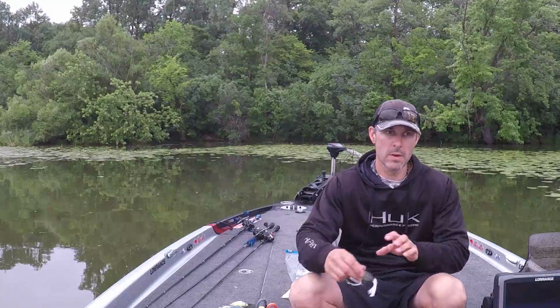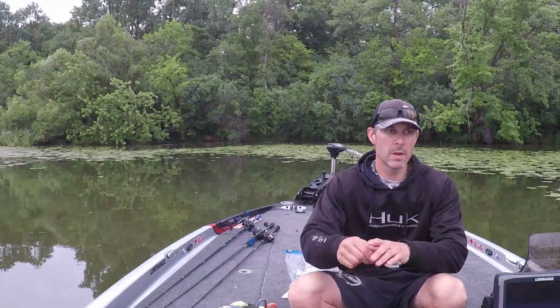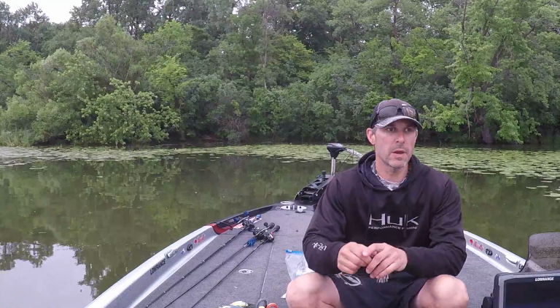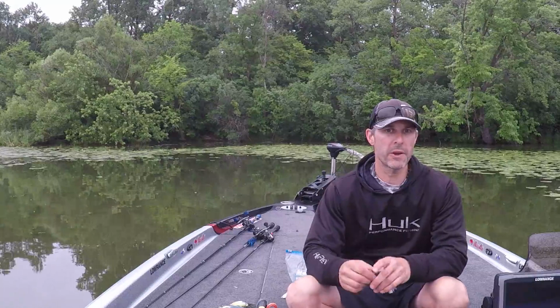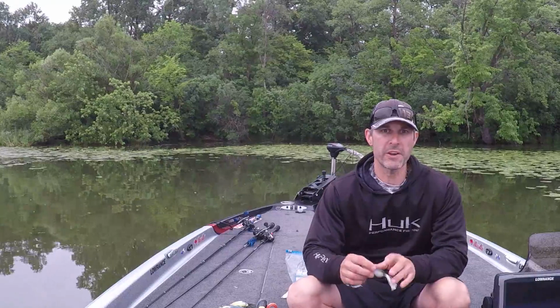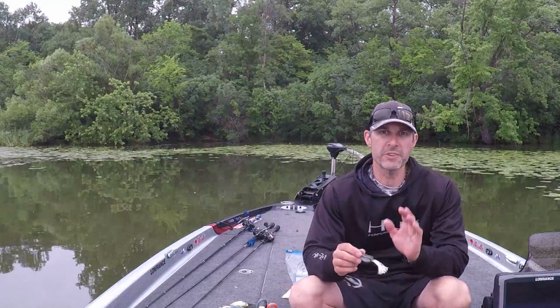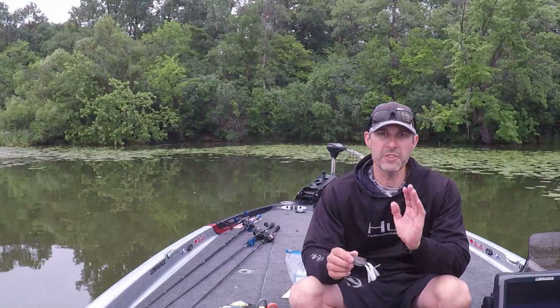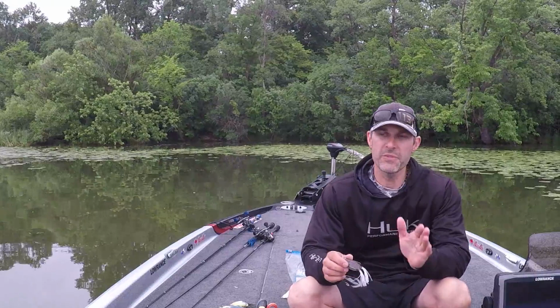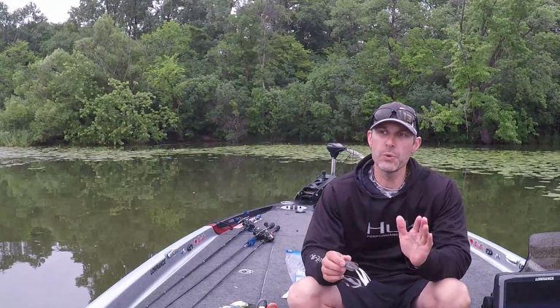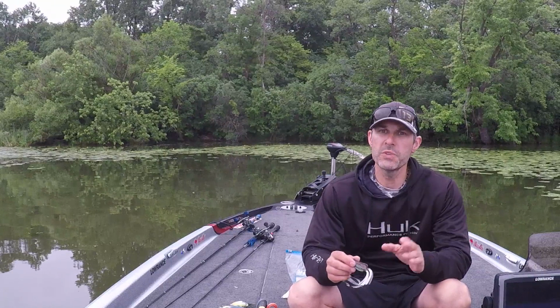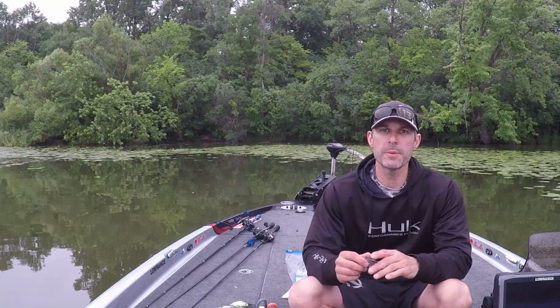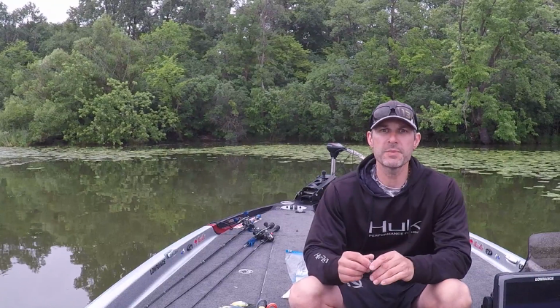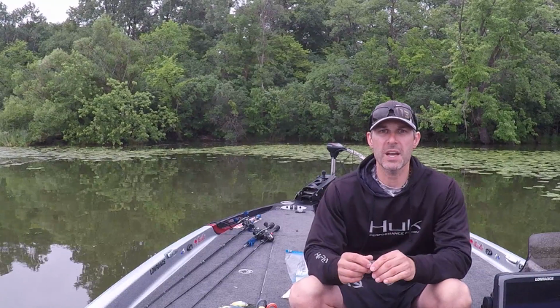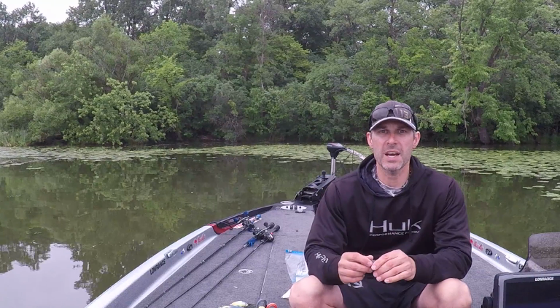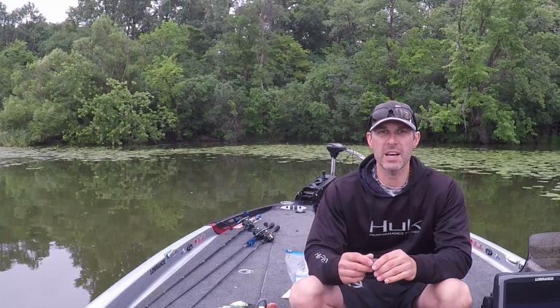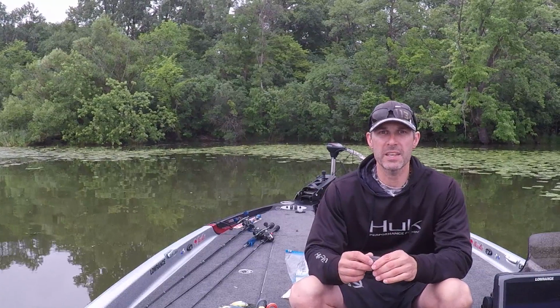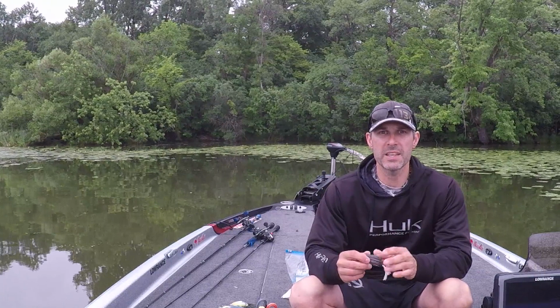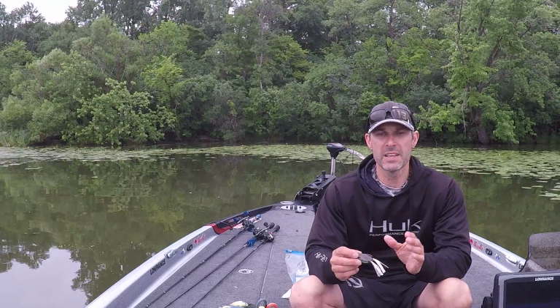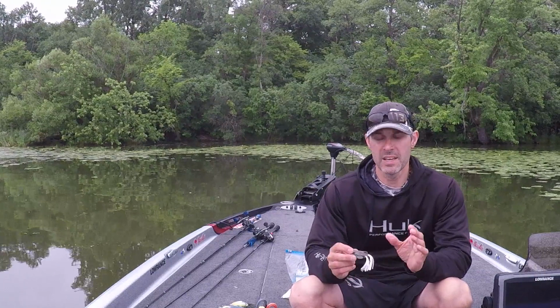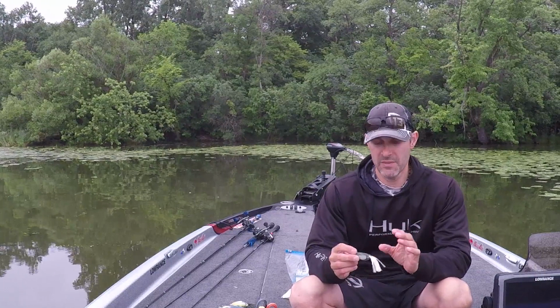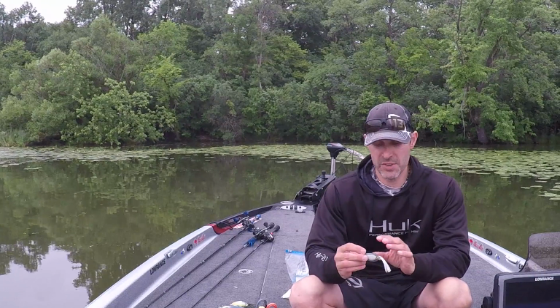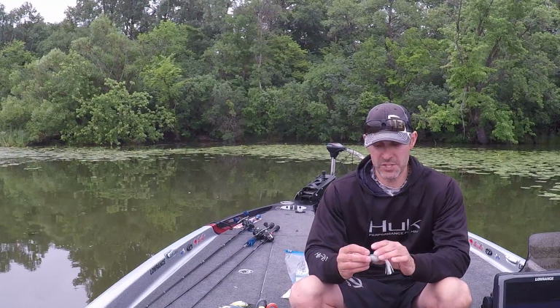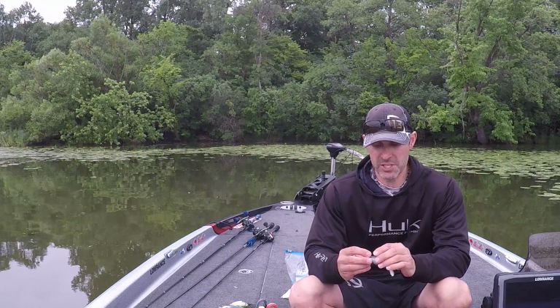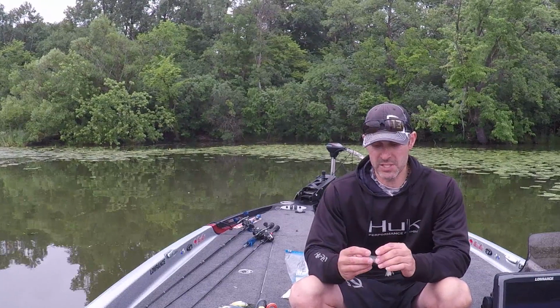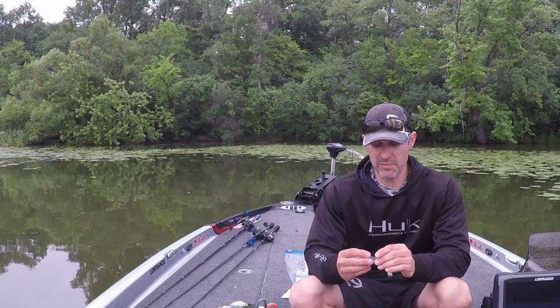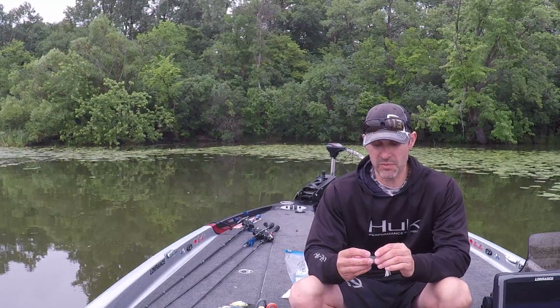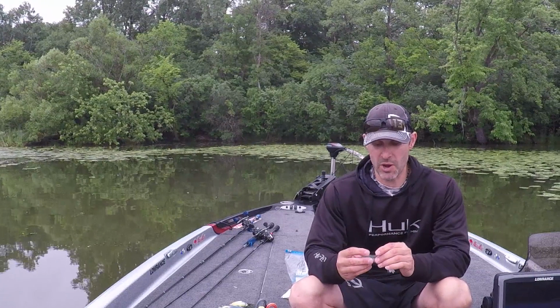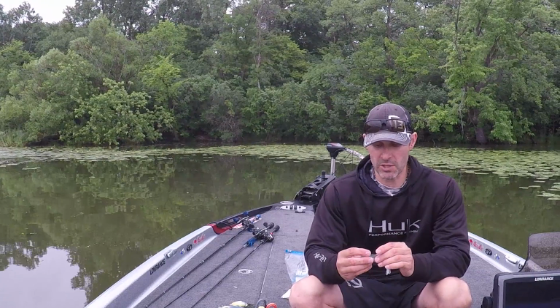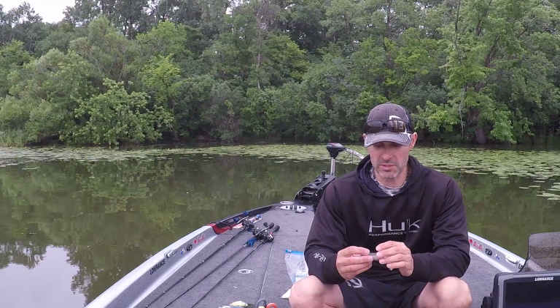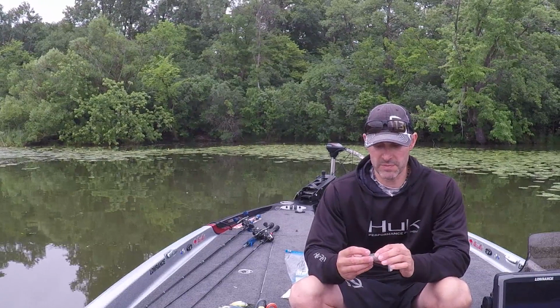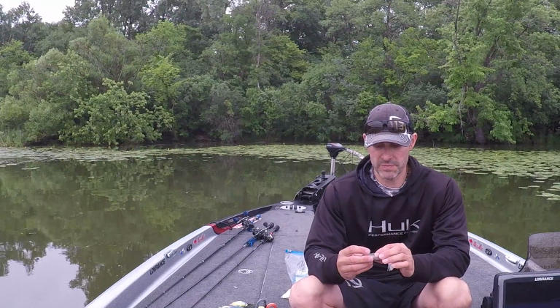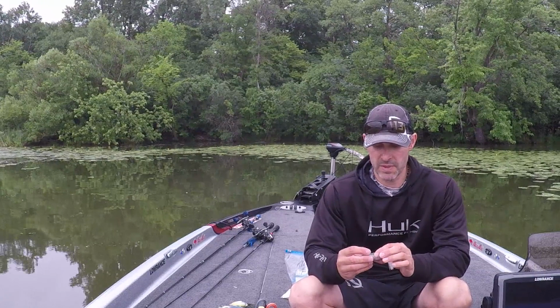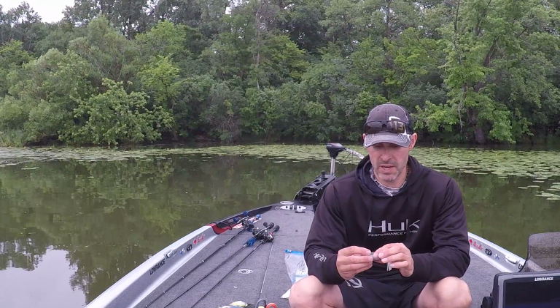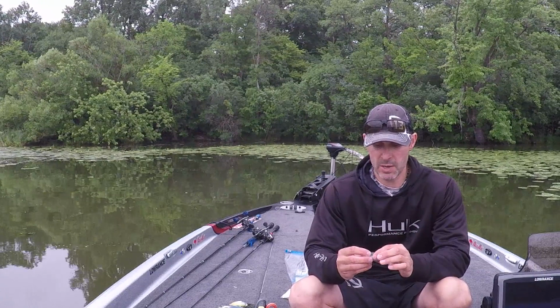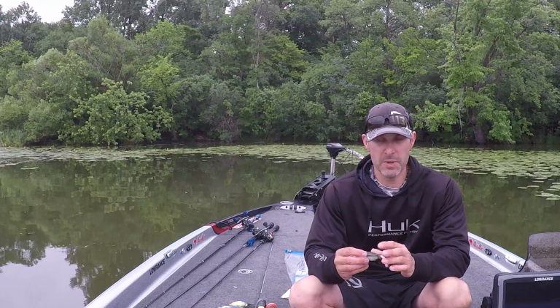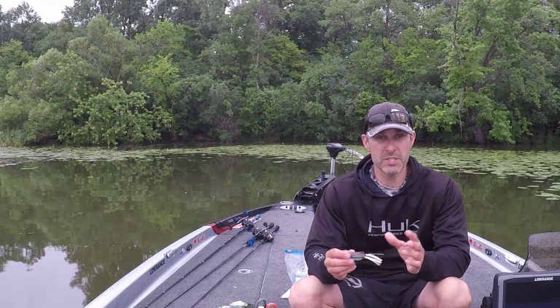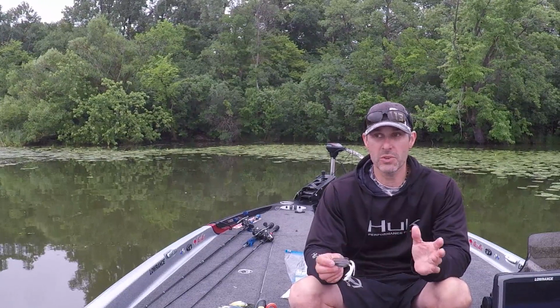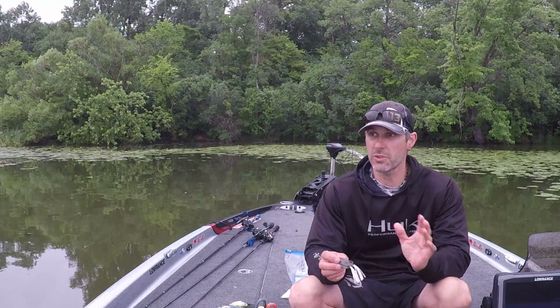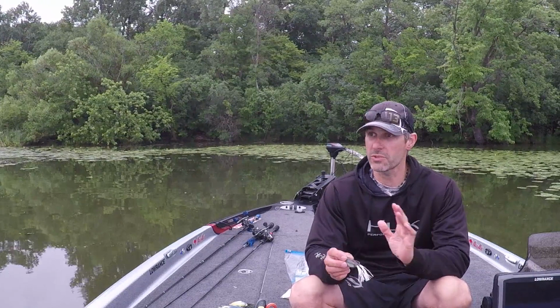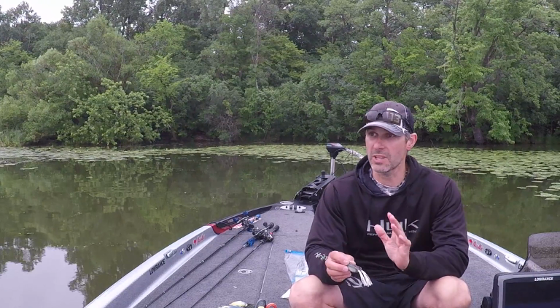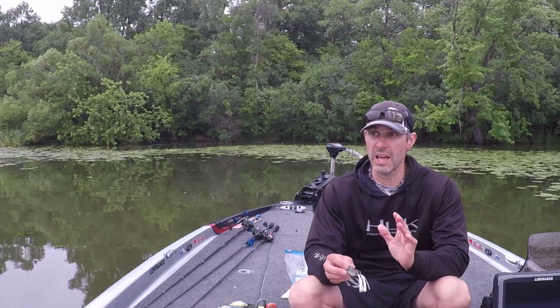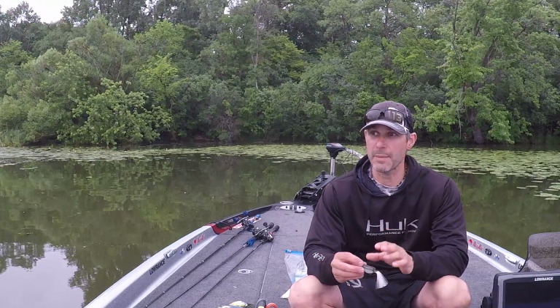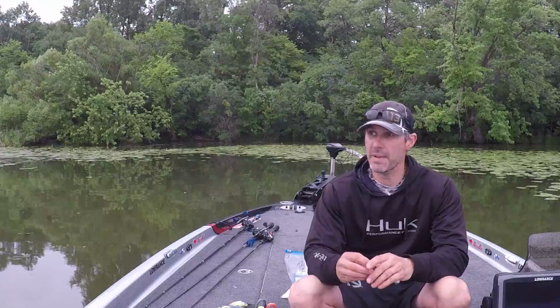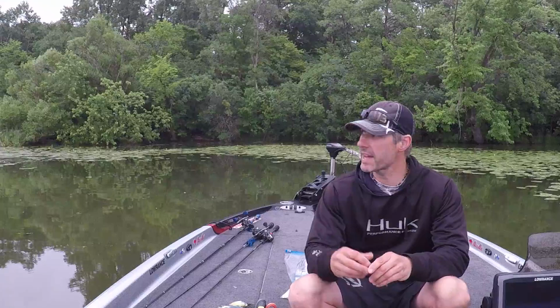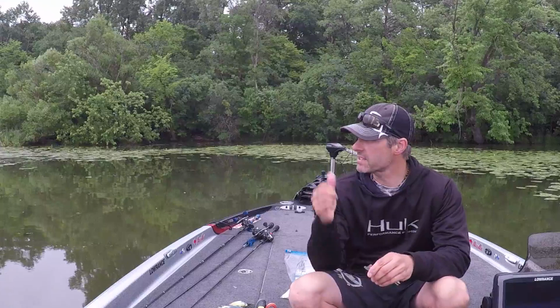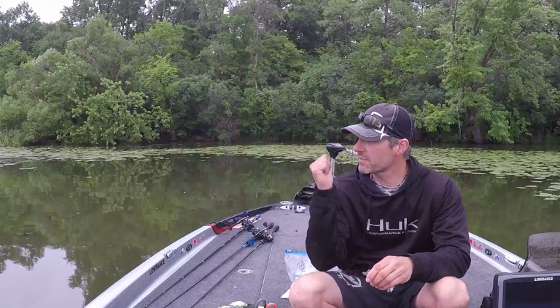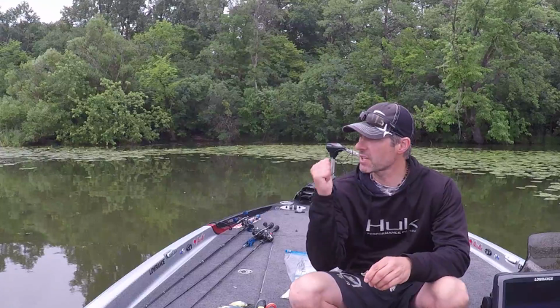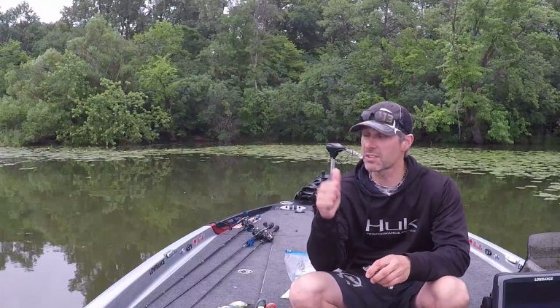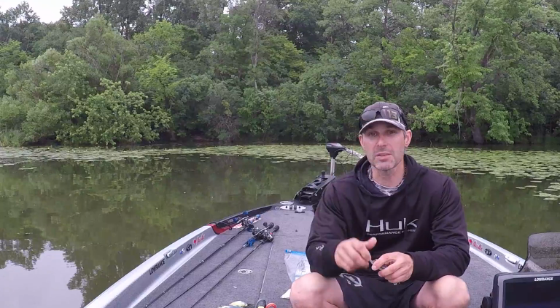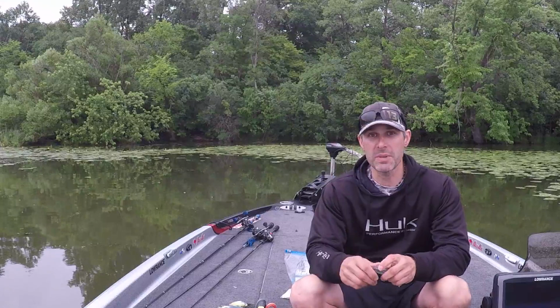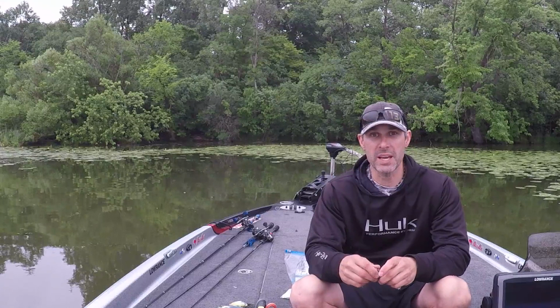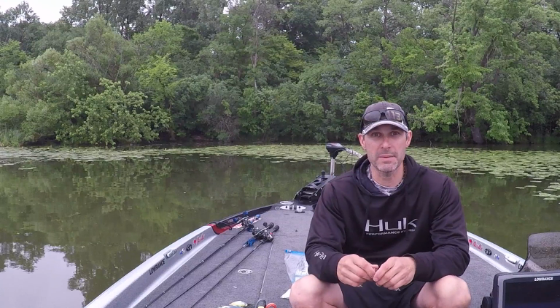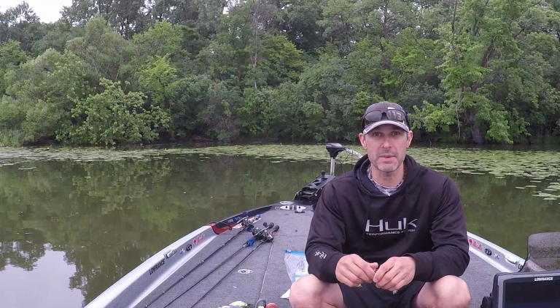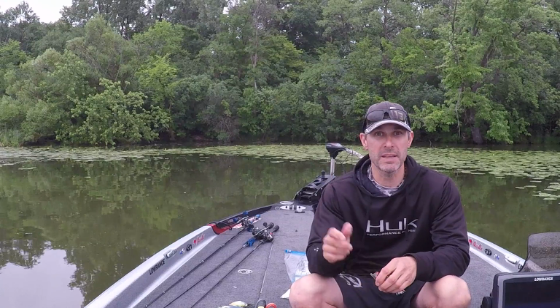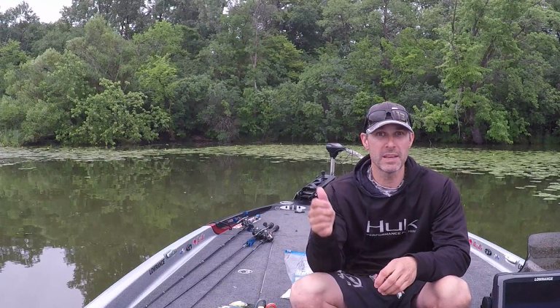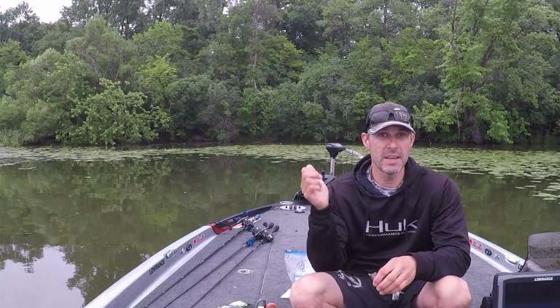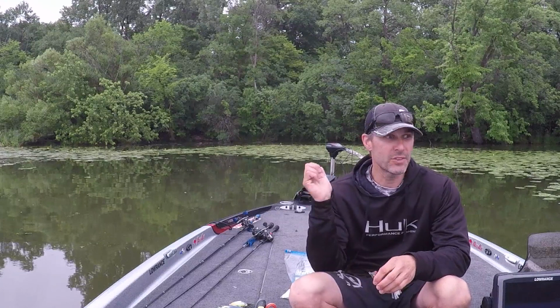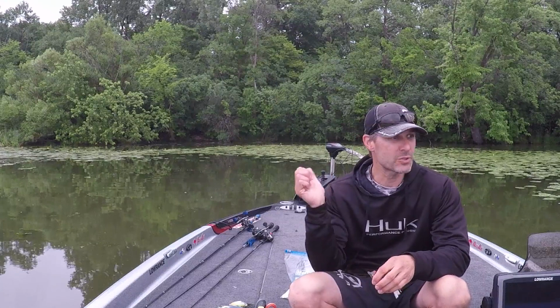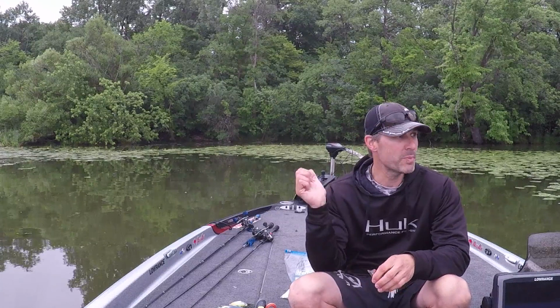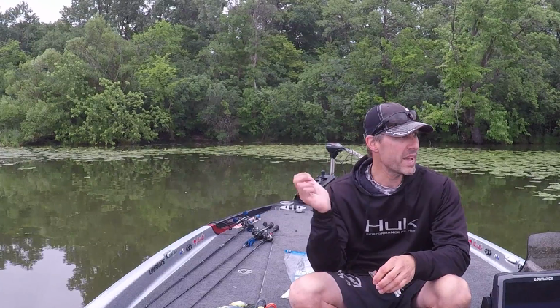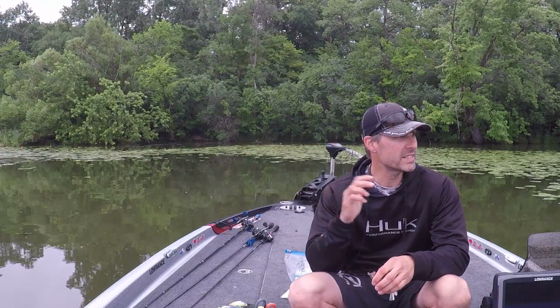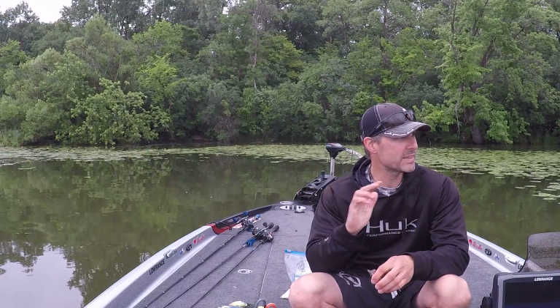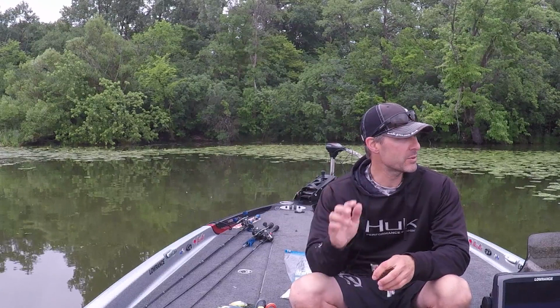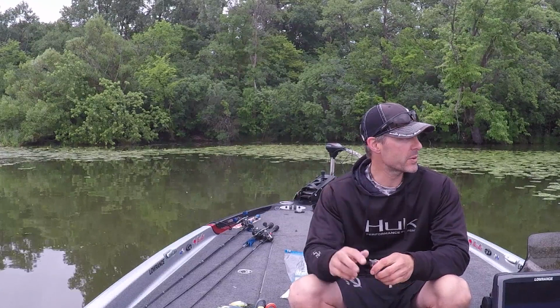Alright, here's a few tips on fishing some frogs. Here in Minnesota there's a lot of pads — if you can look behind me, there's pads everywhere.